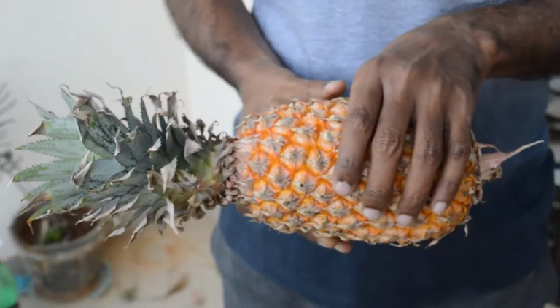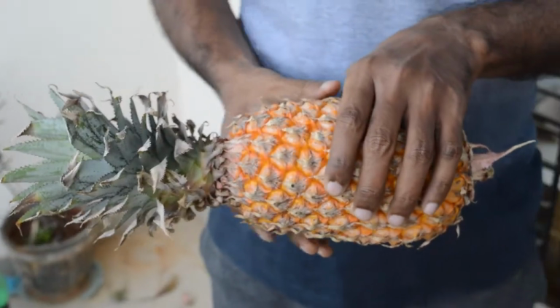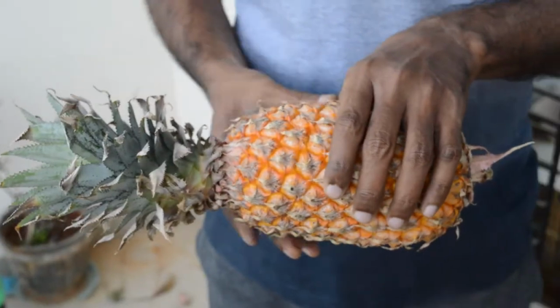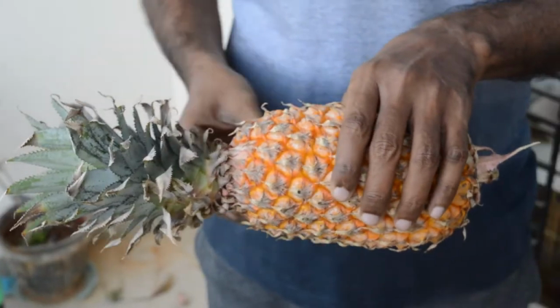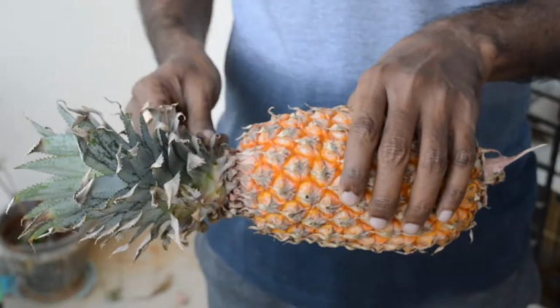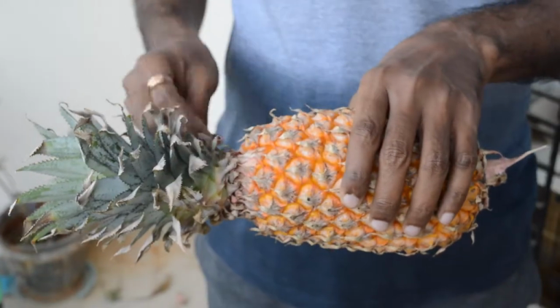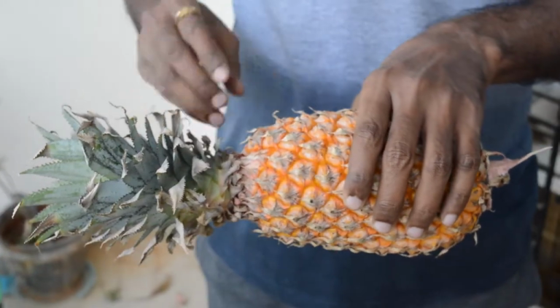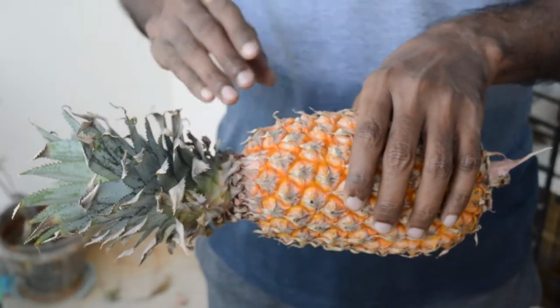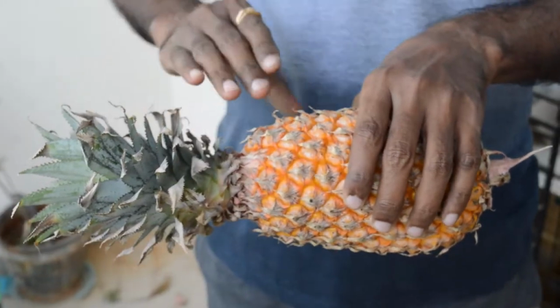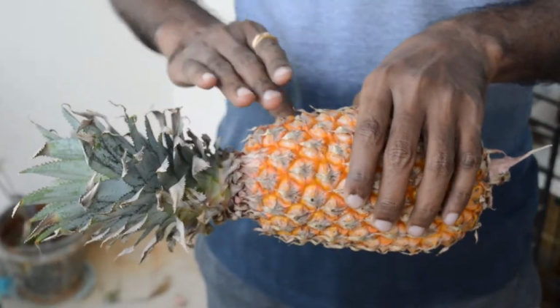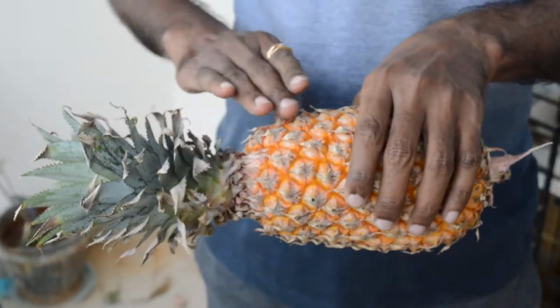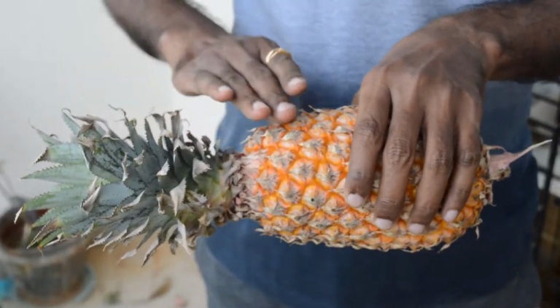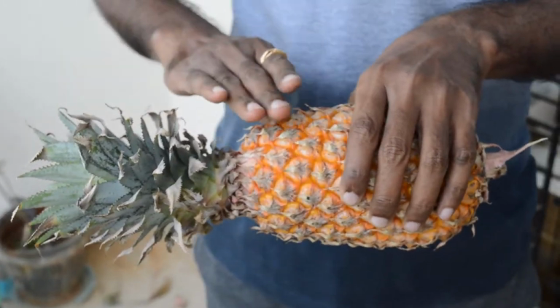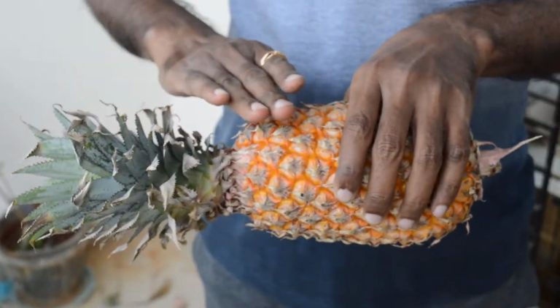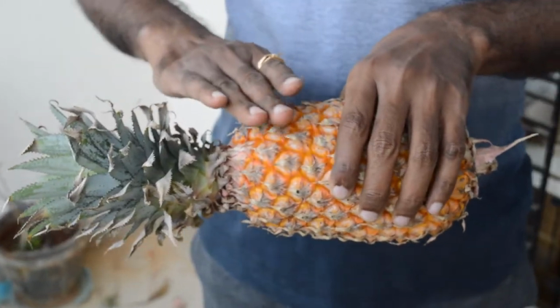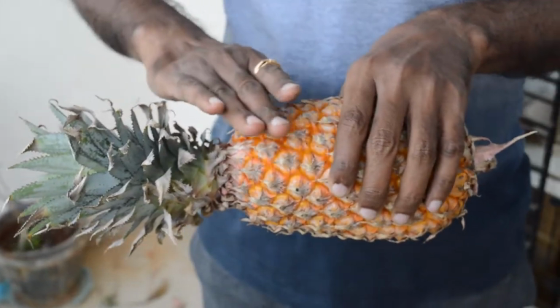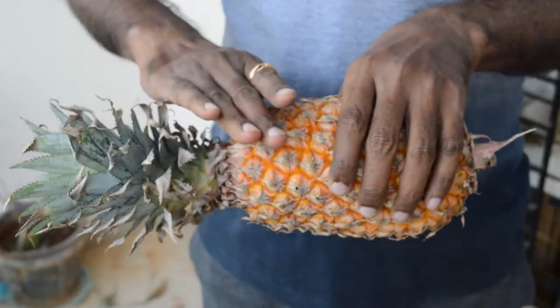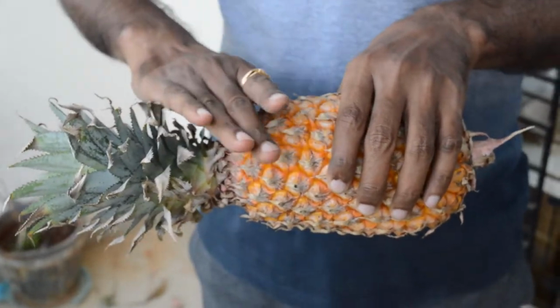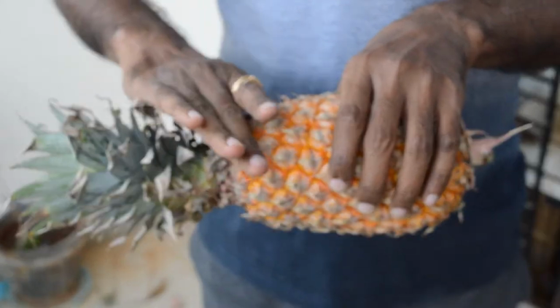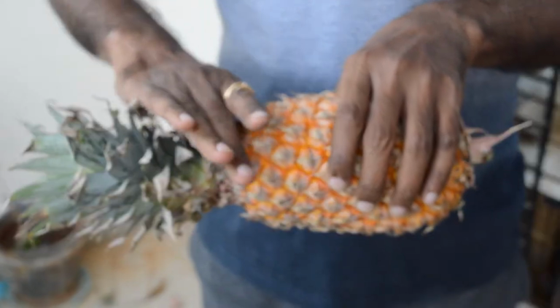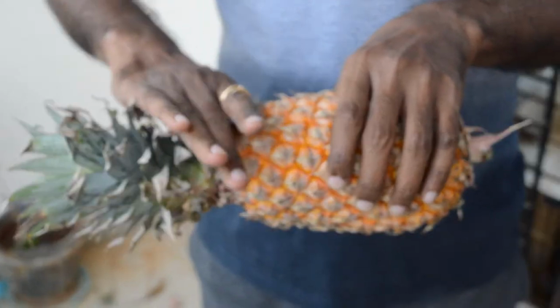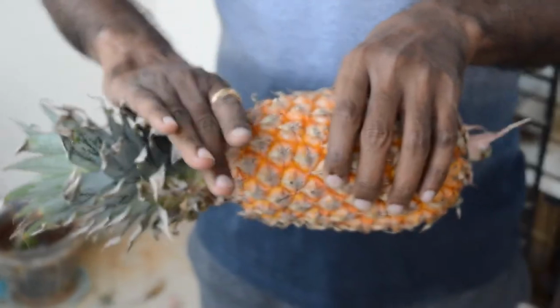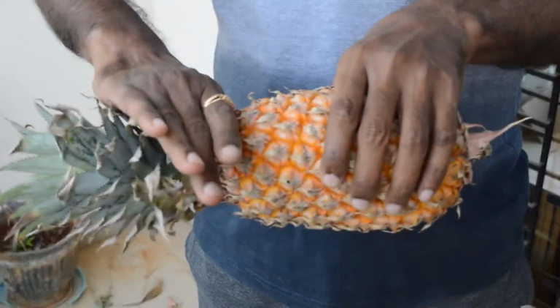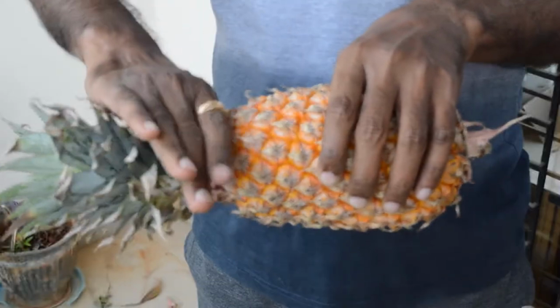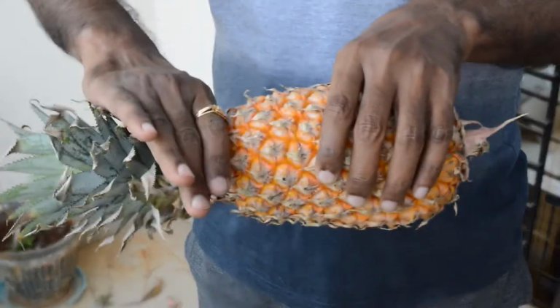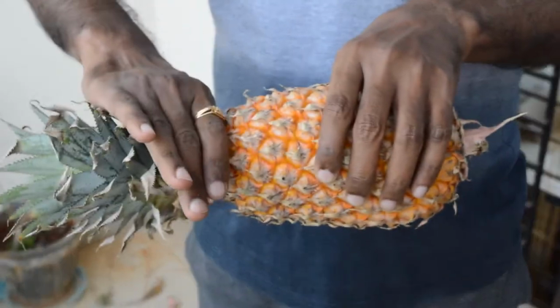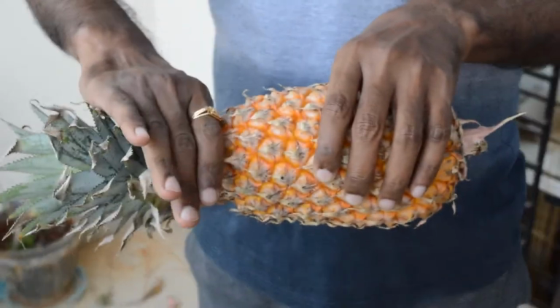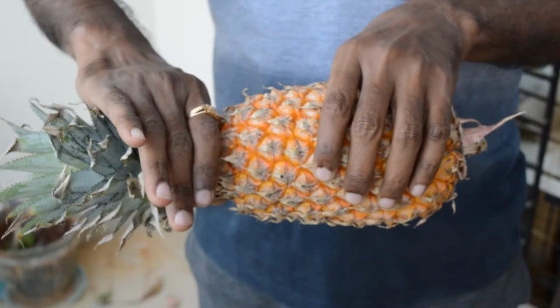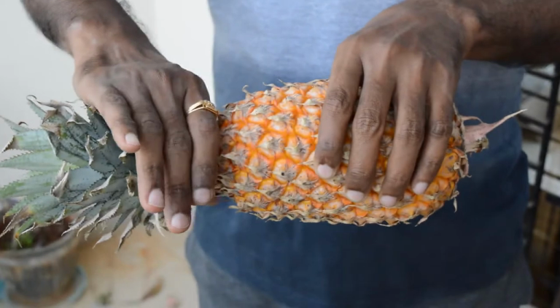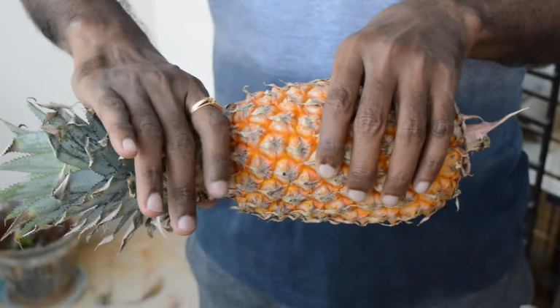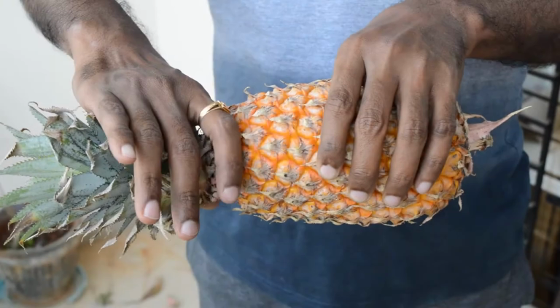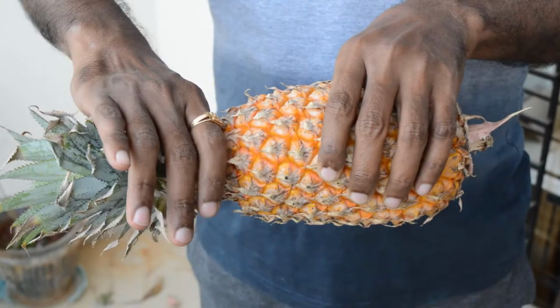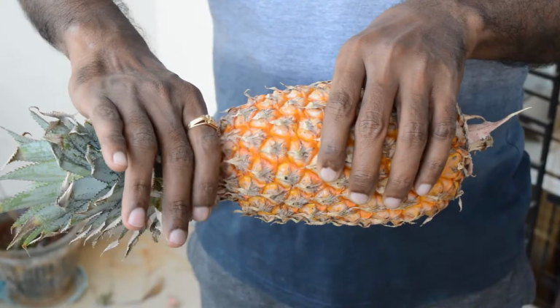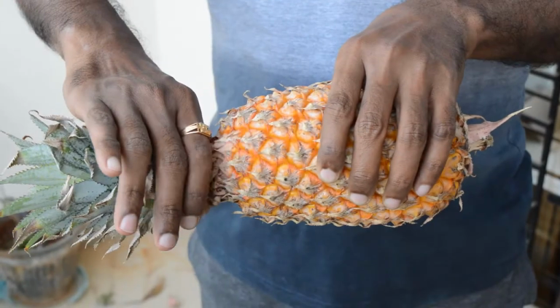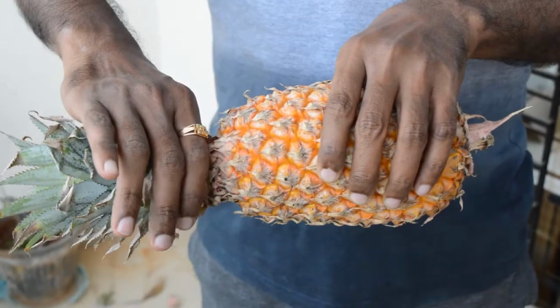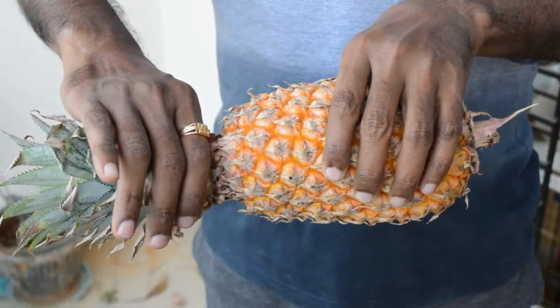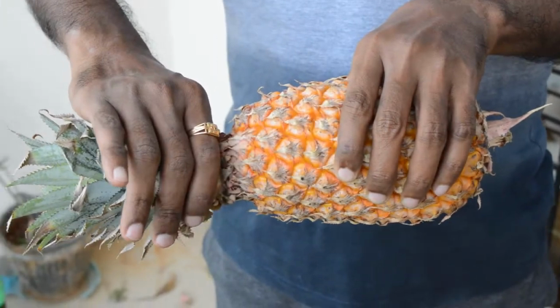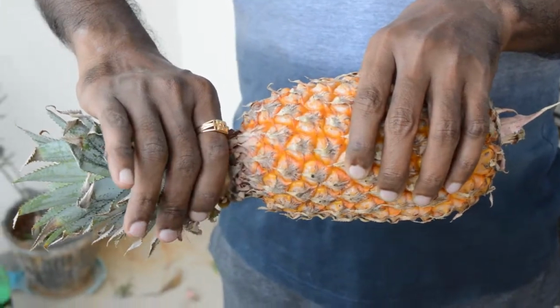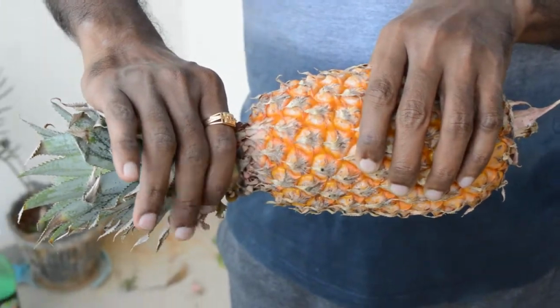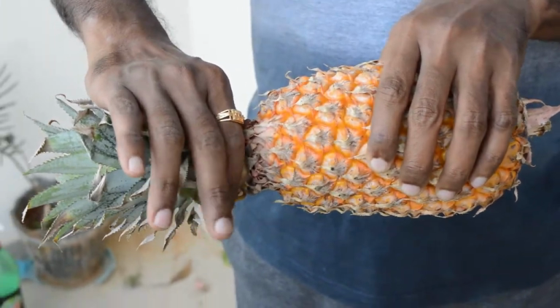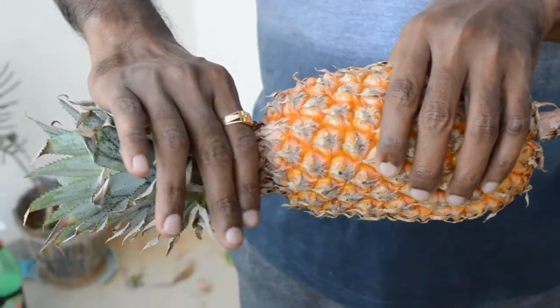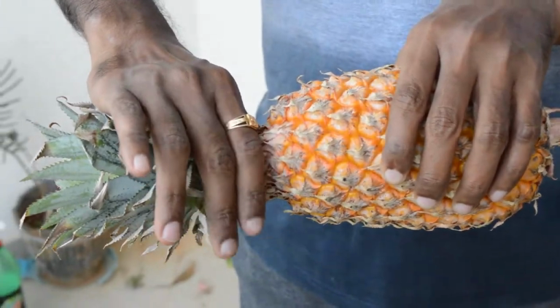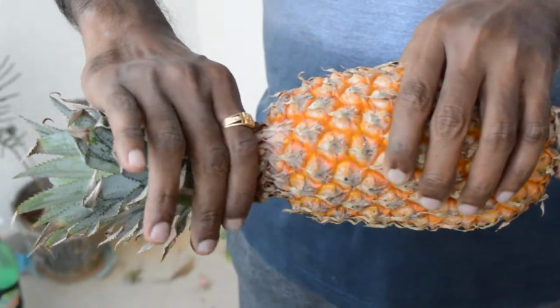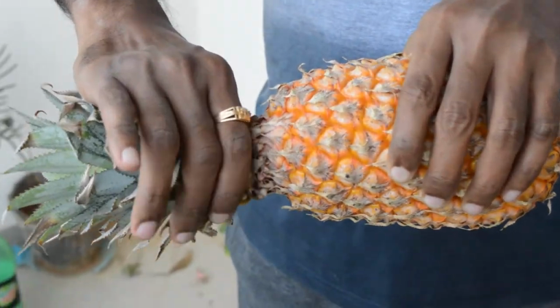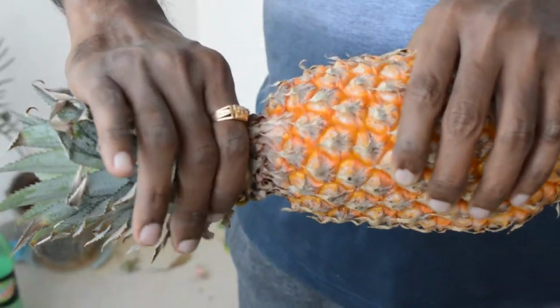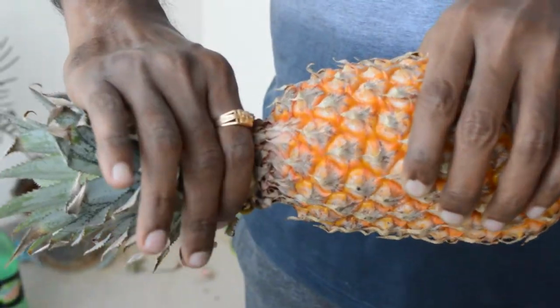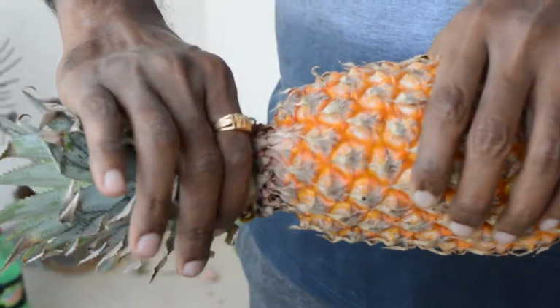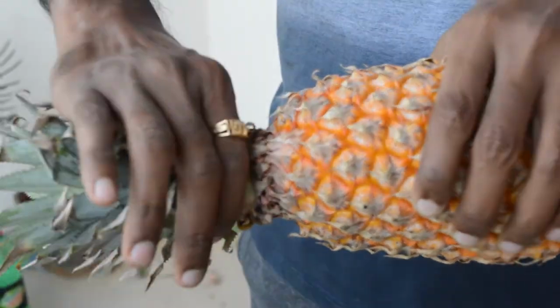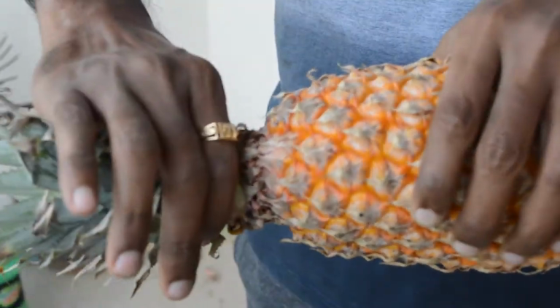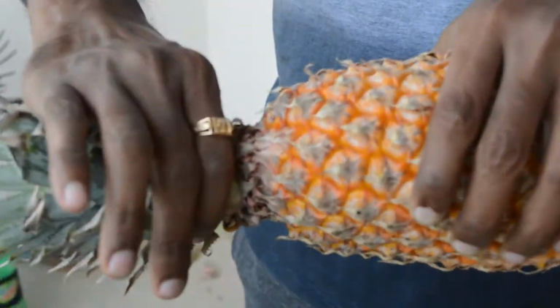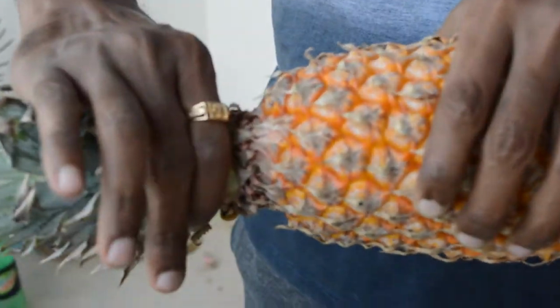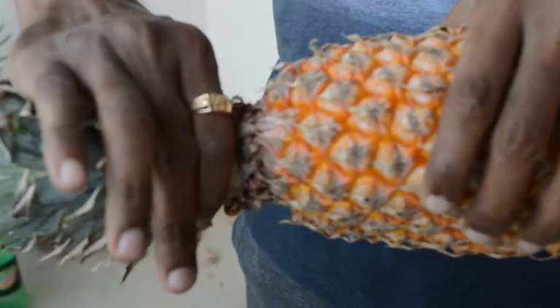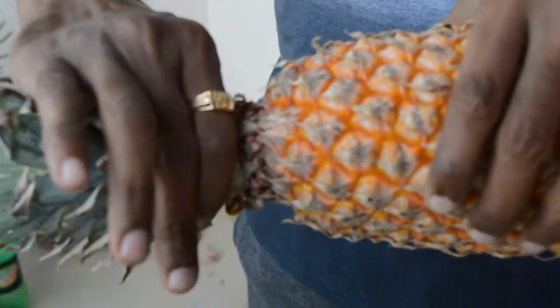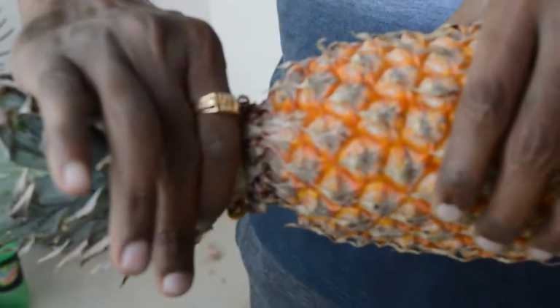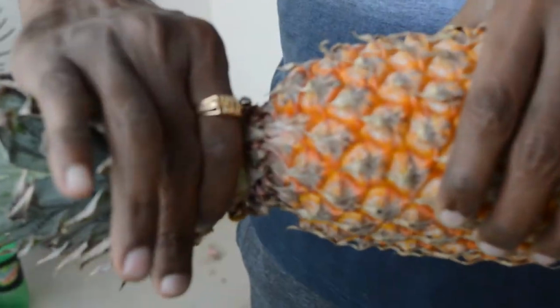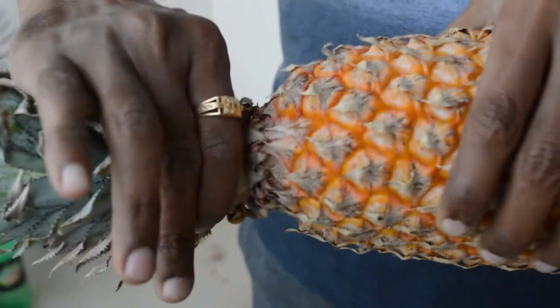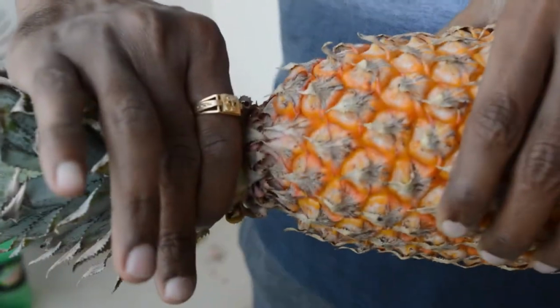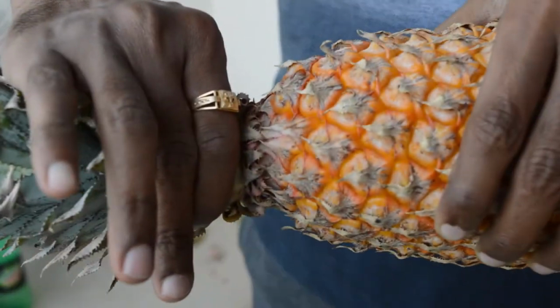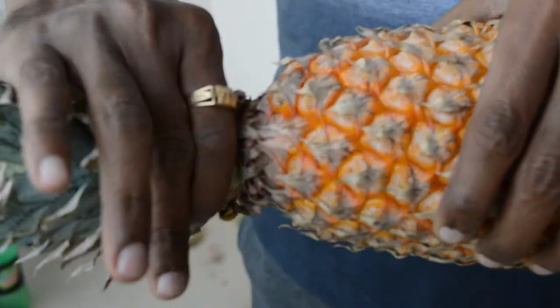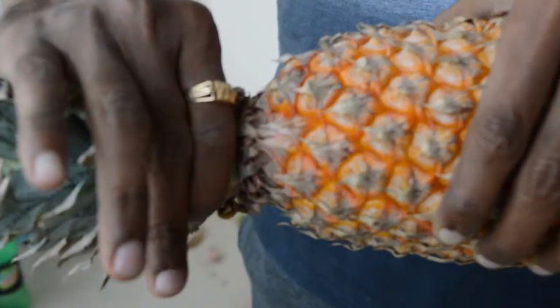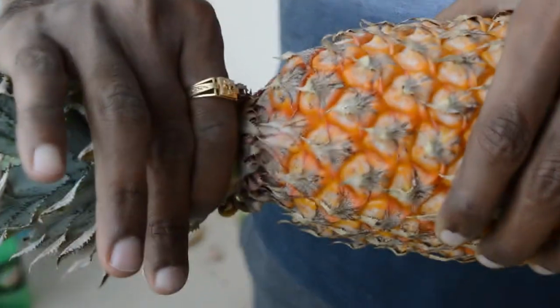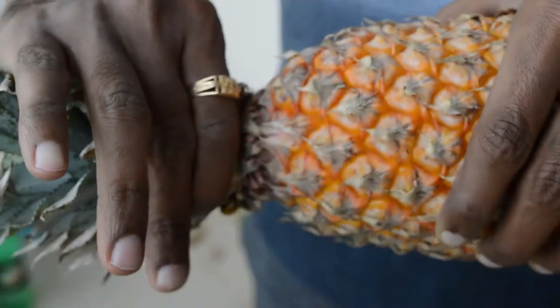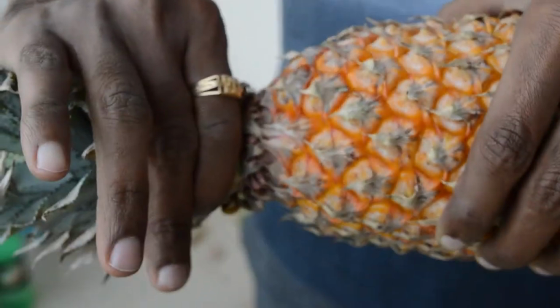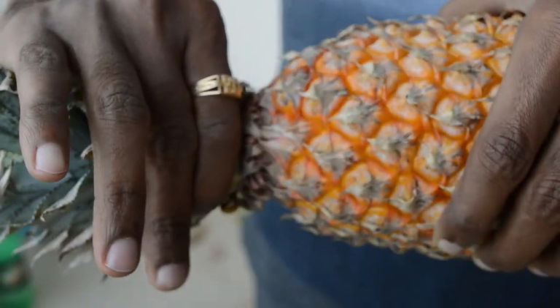Just rotate this green colored crown and separate it out from the main fruit. It is very easy to remove this leafy crown.